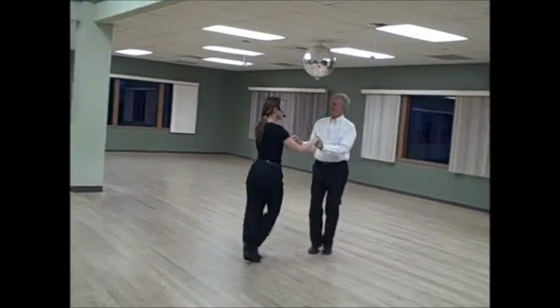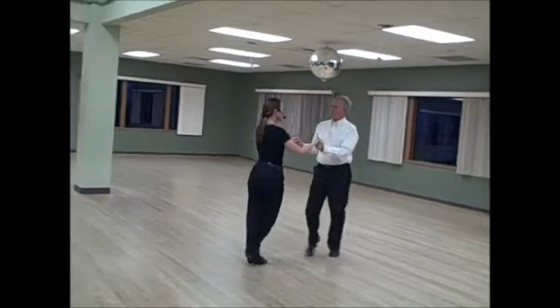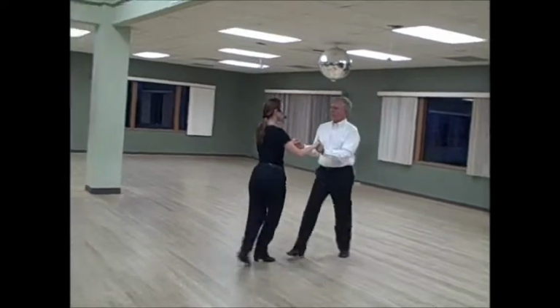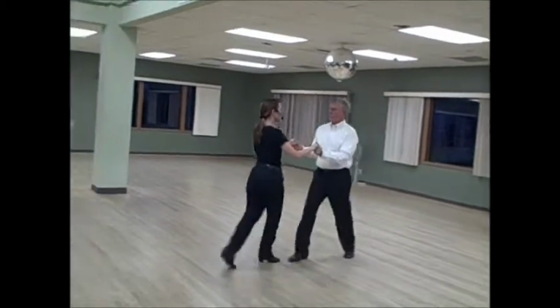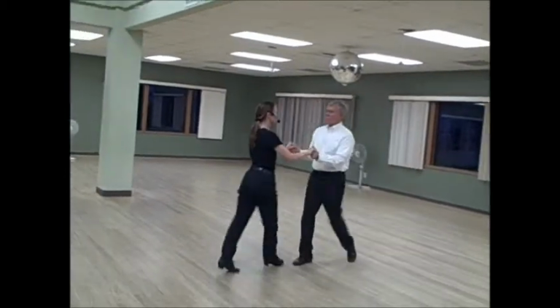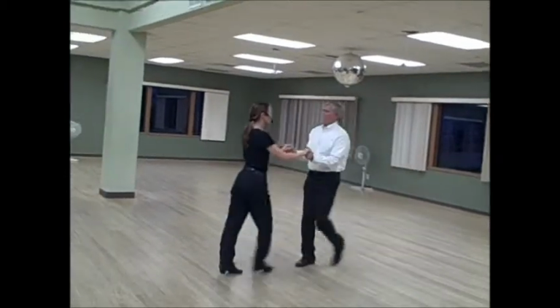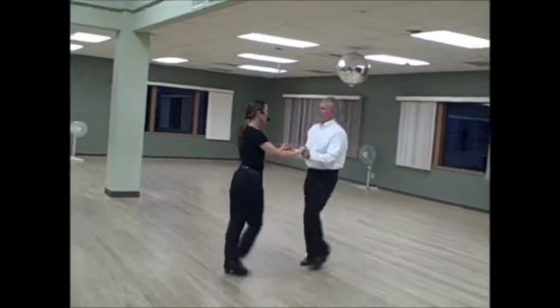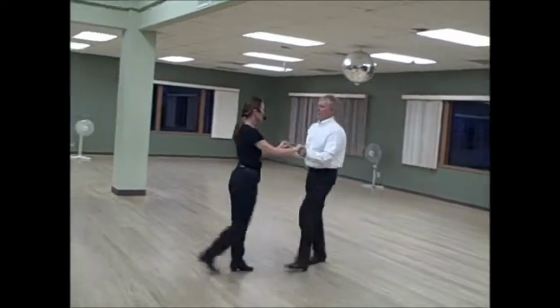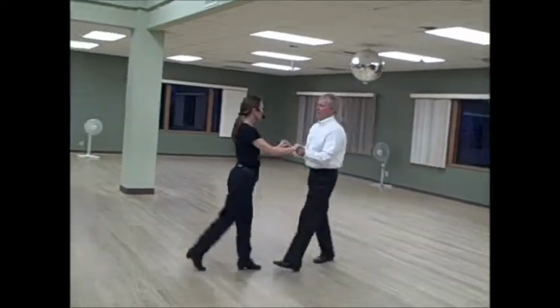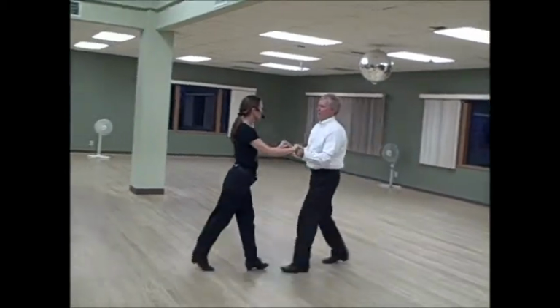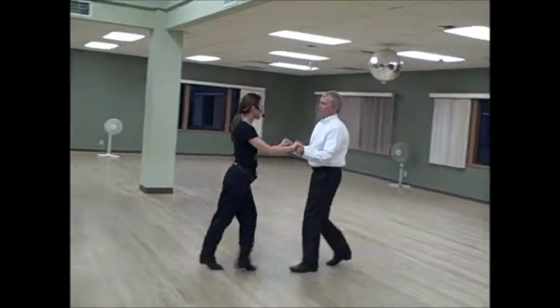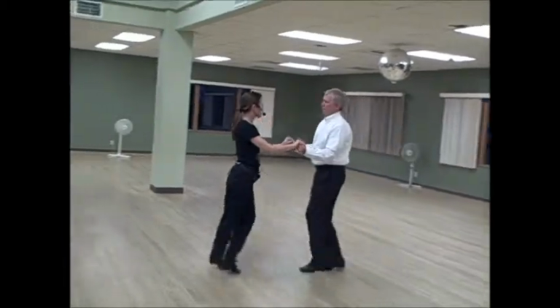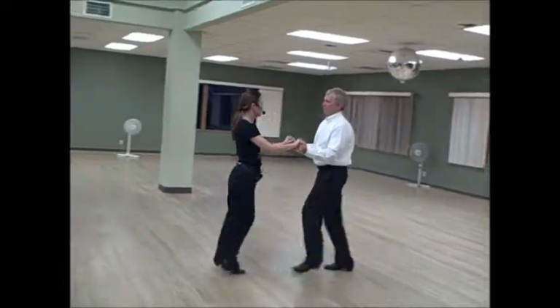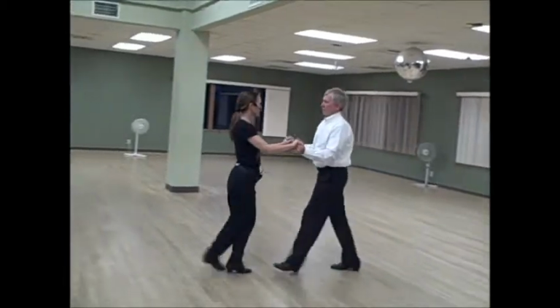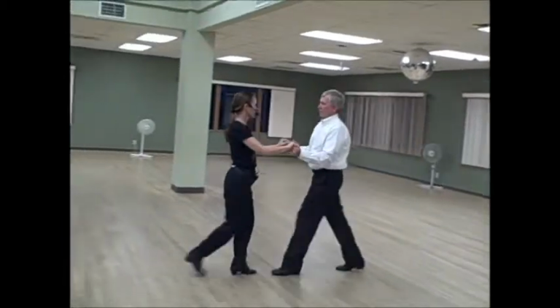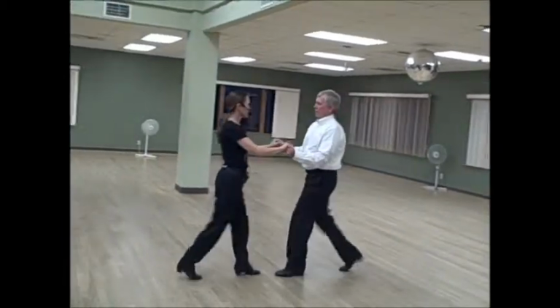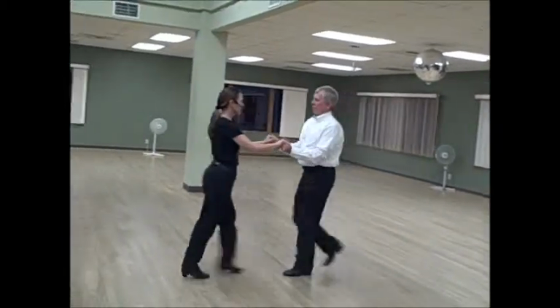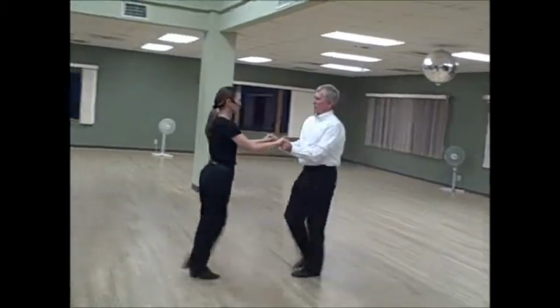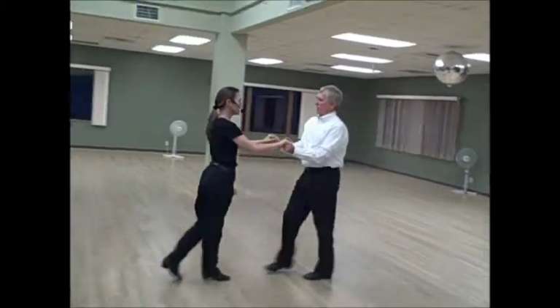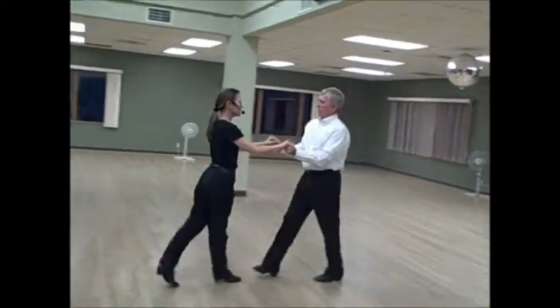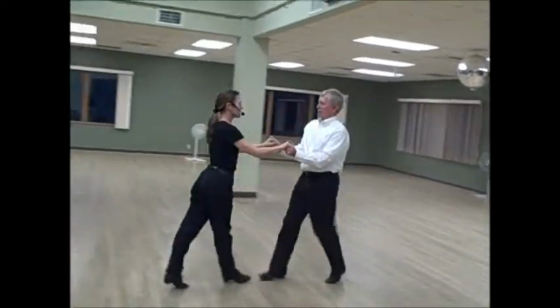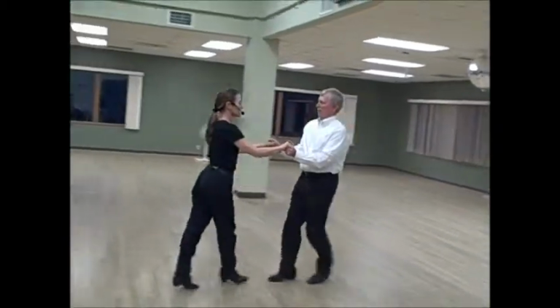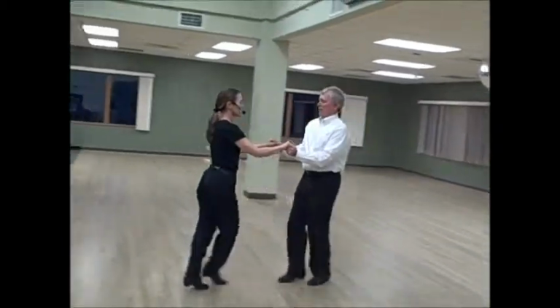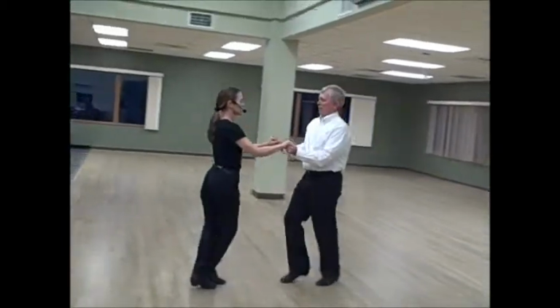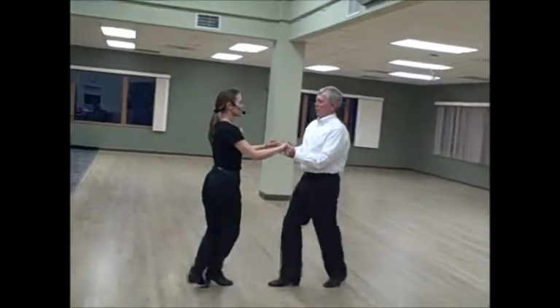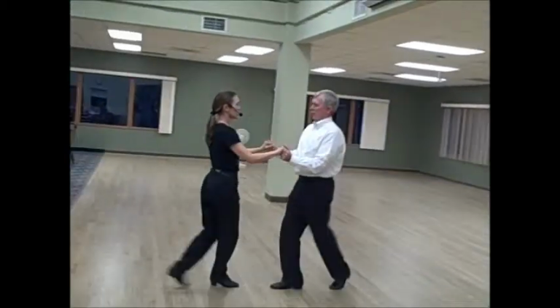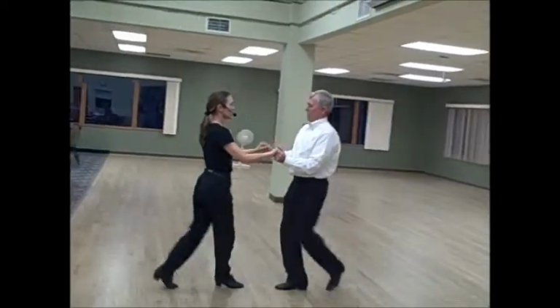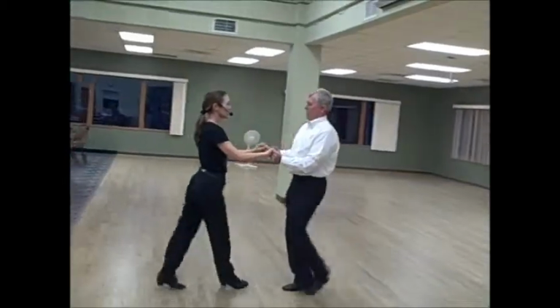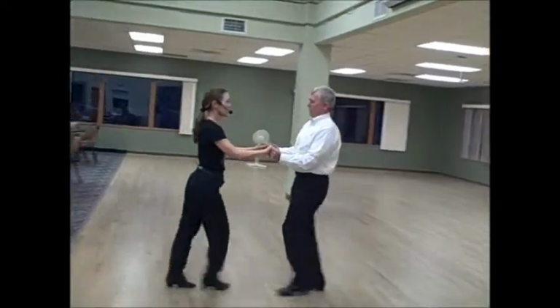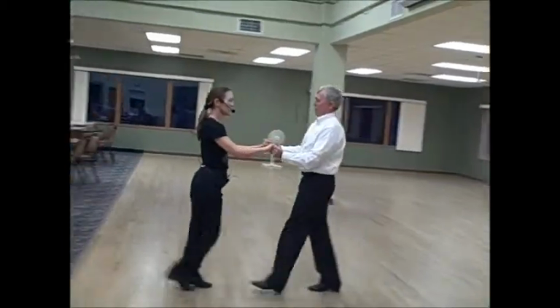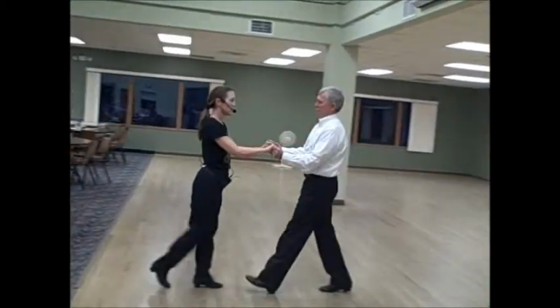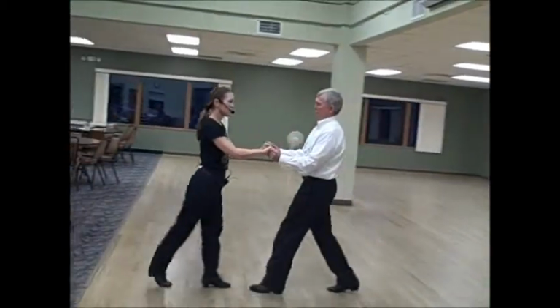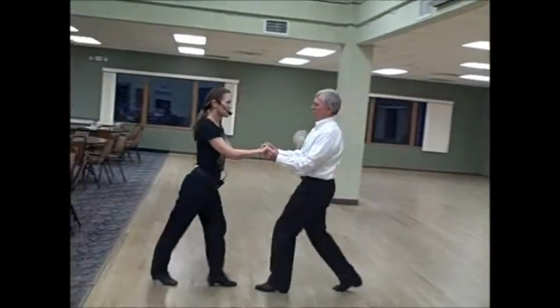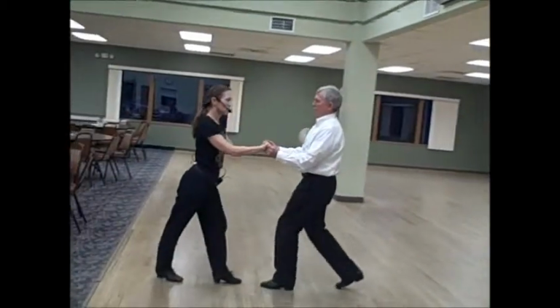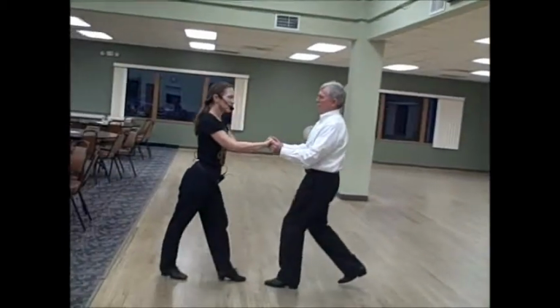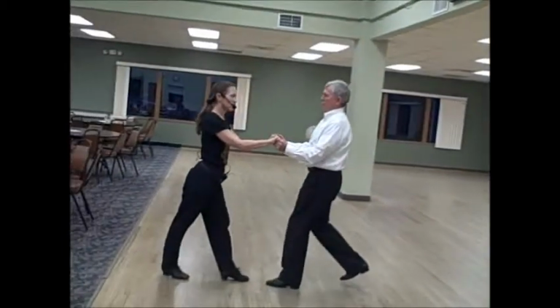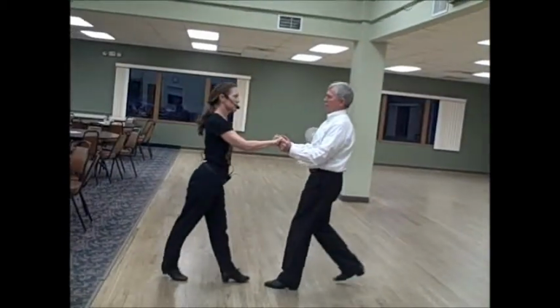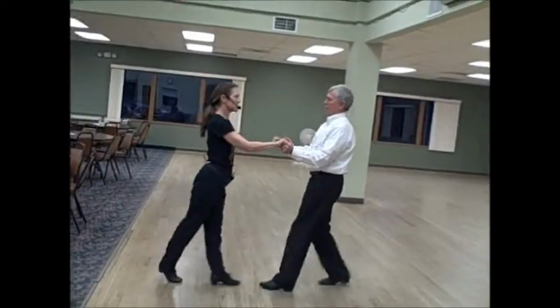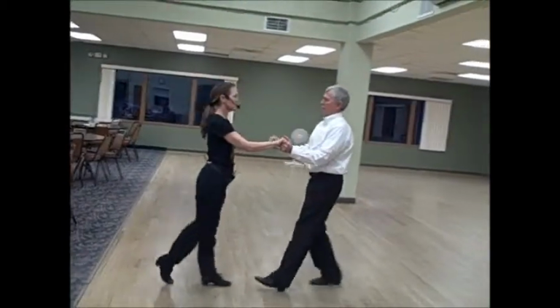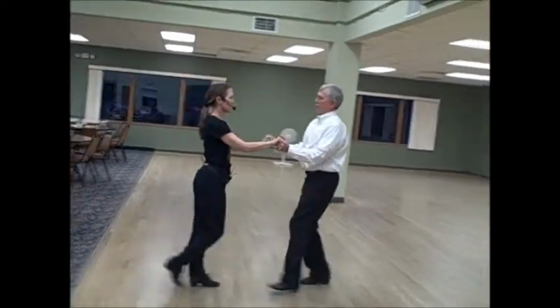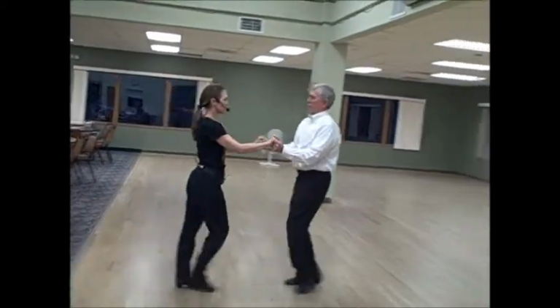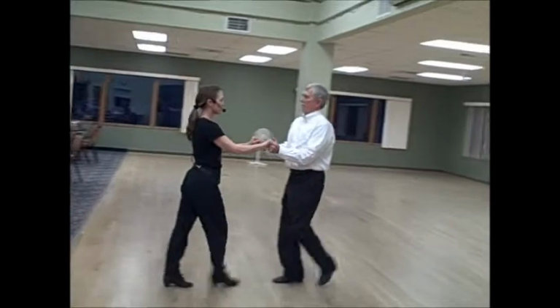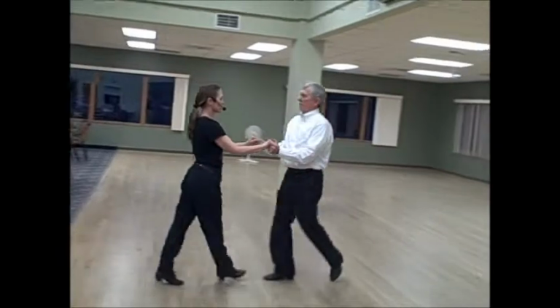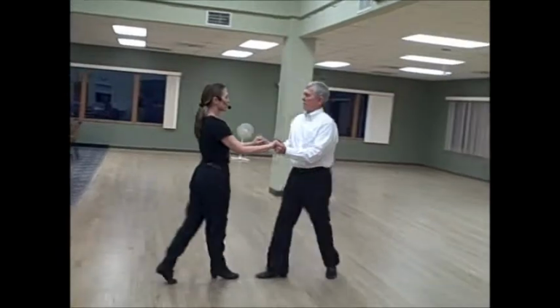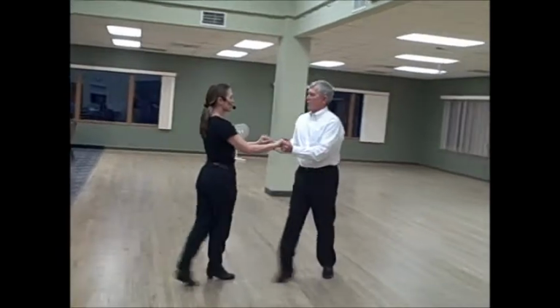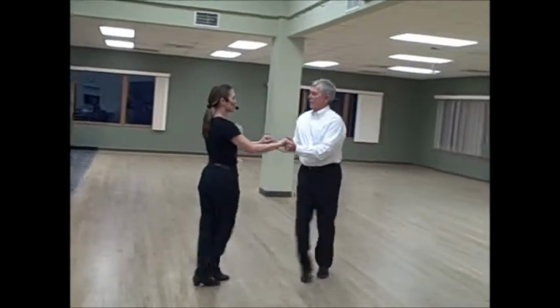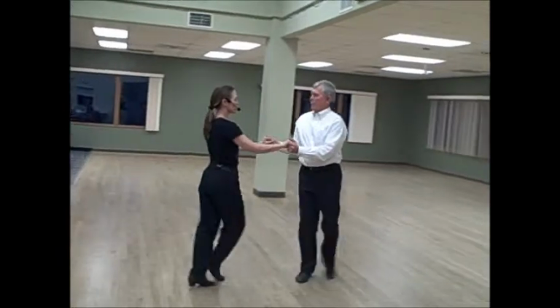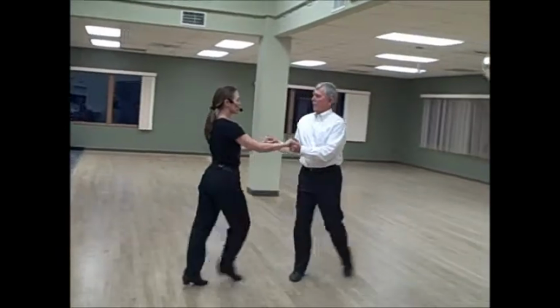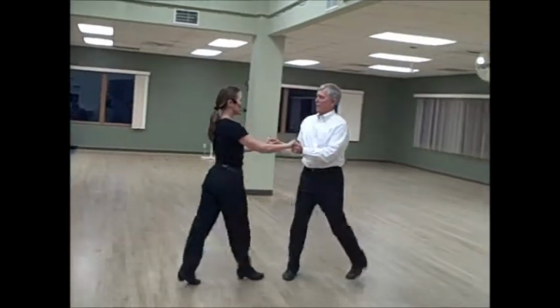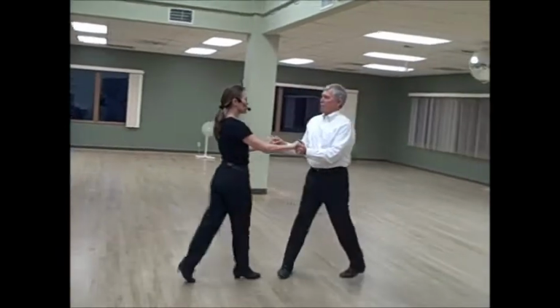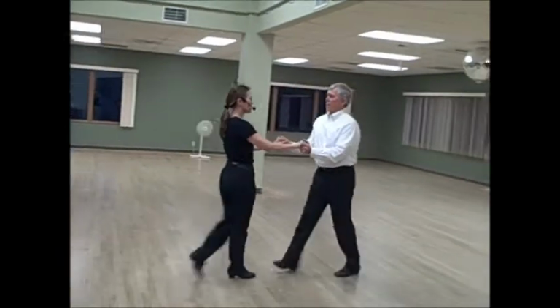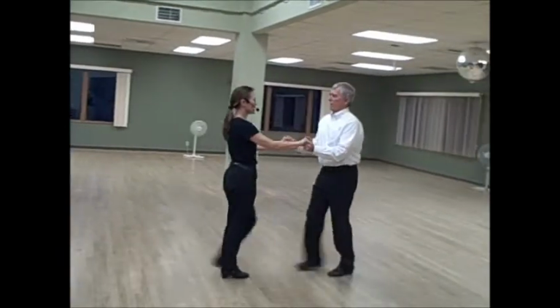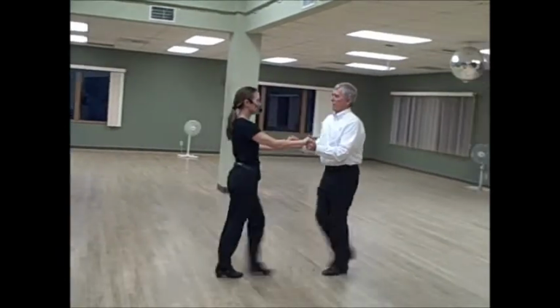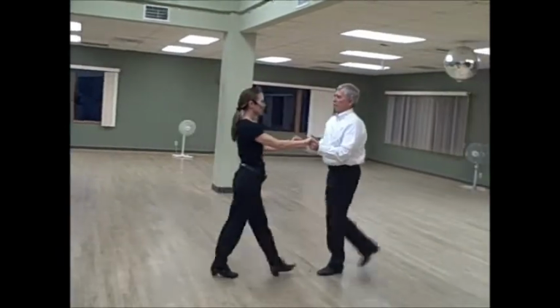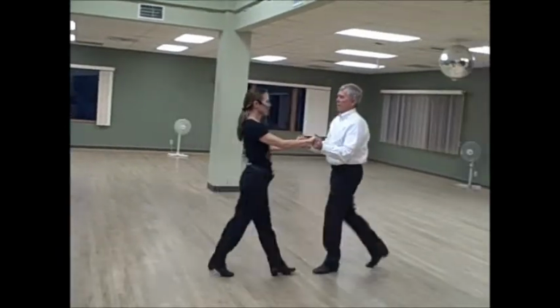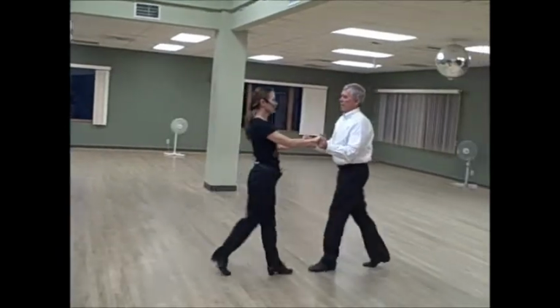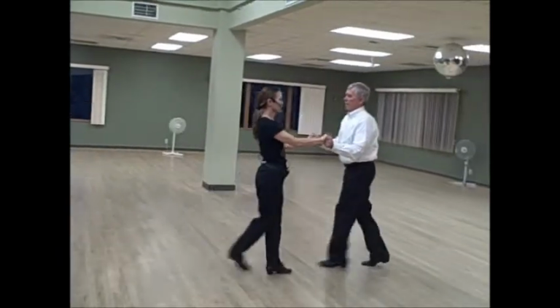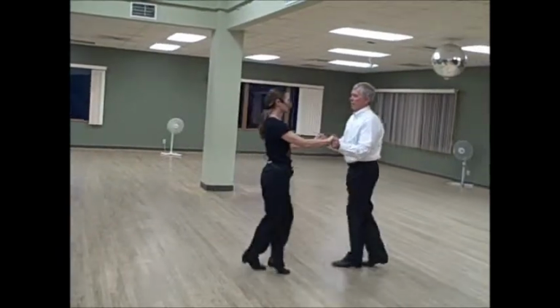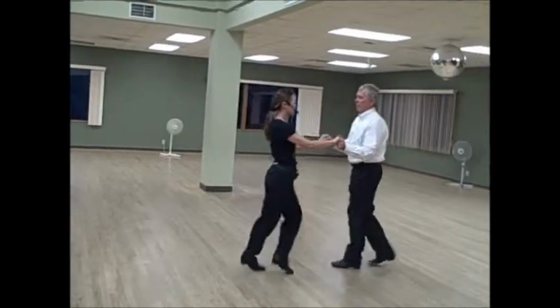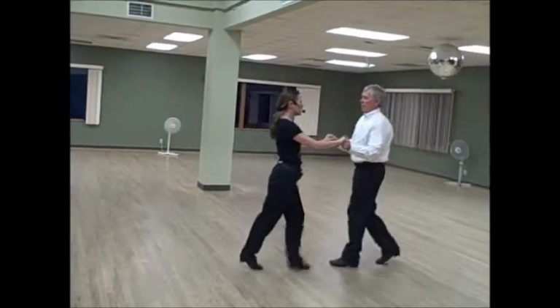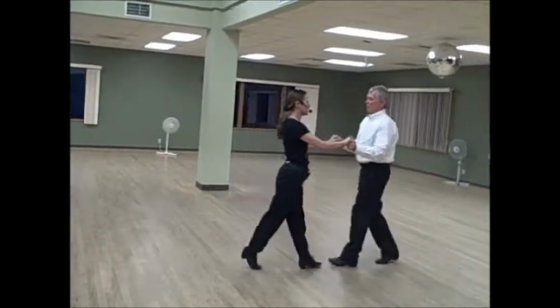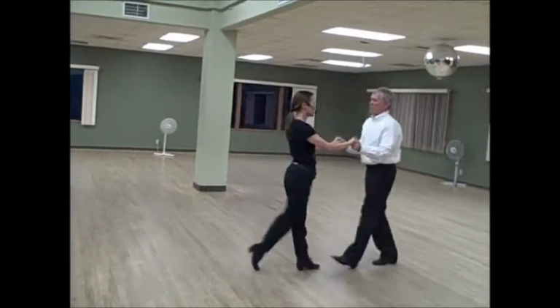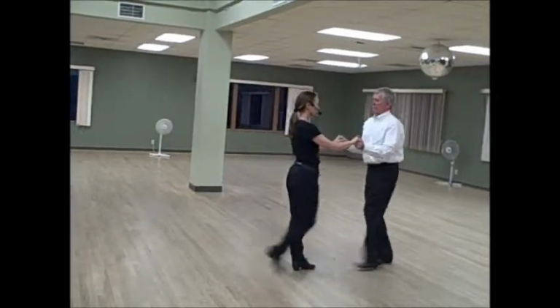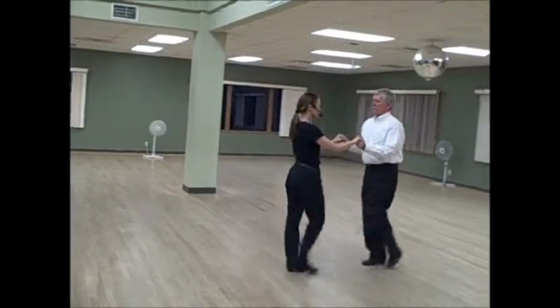Cha-cha-cha, cha-cha-cha, cha-cha-cha, rock, step, cha-cha one, cha-cha two.